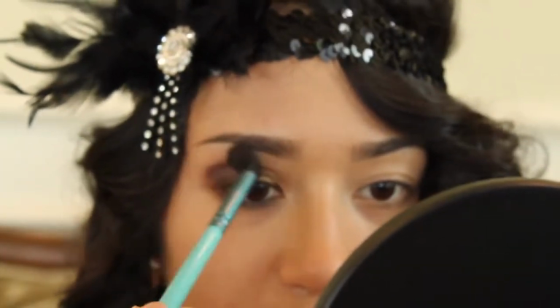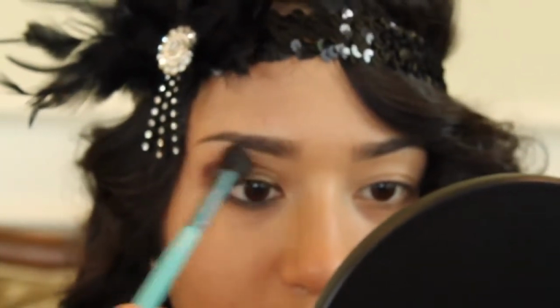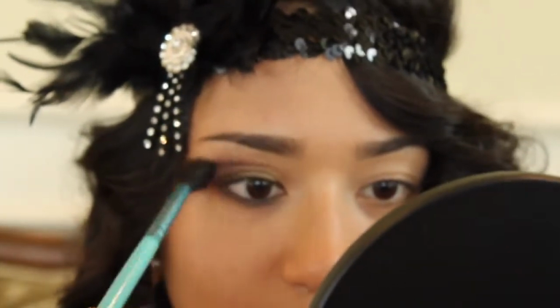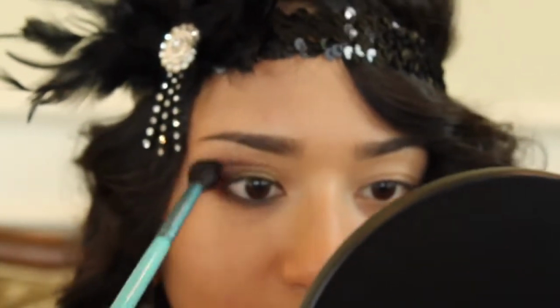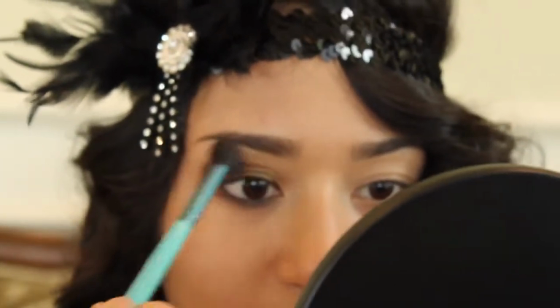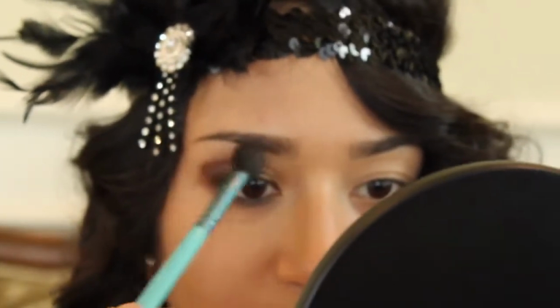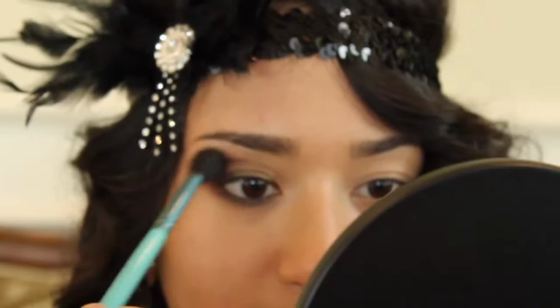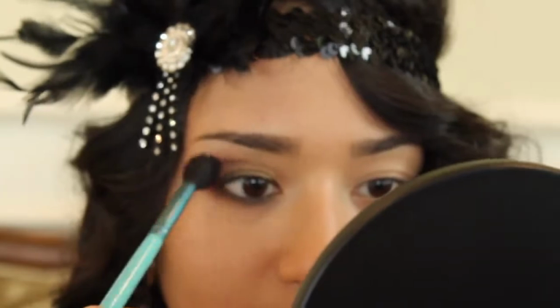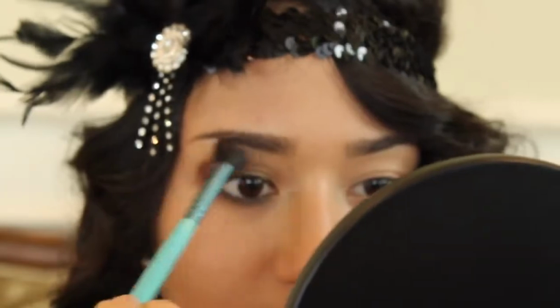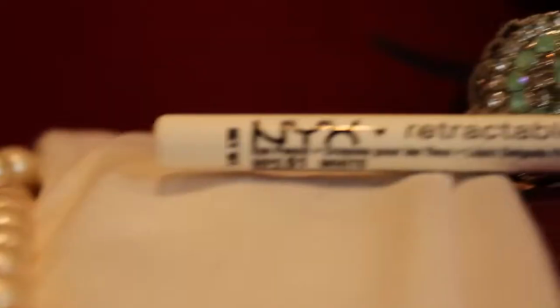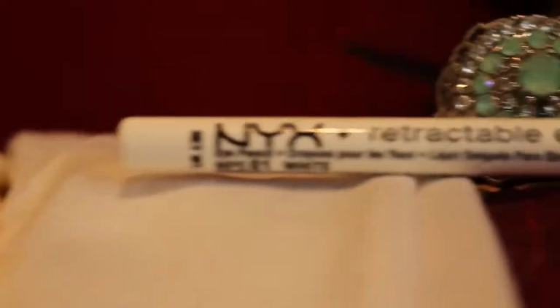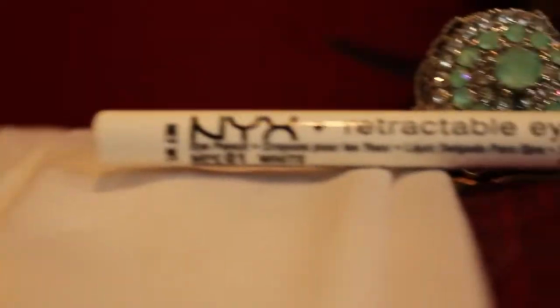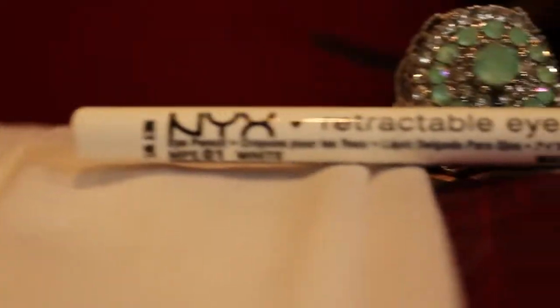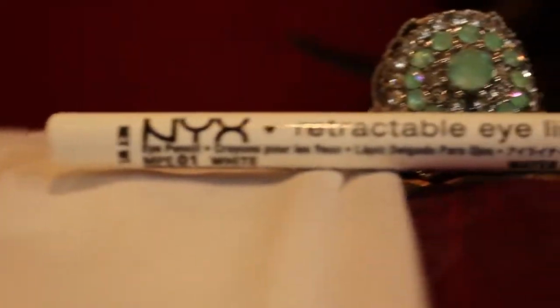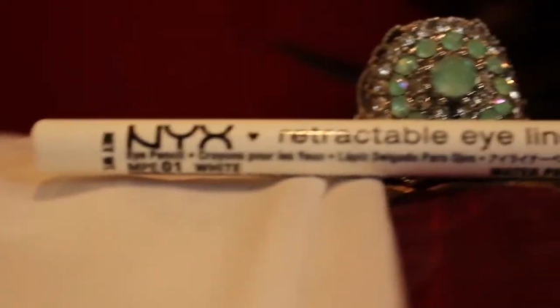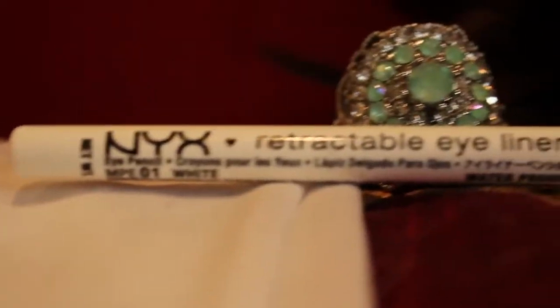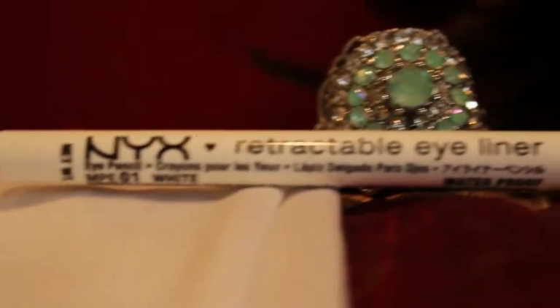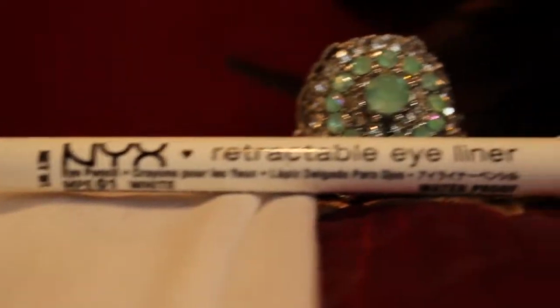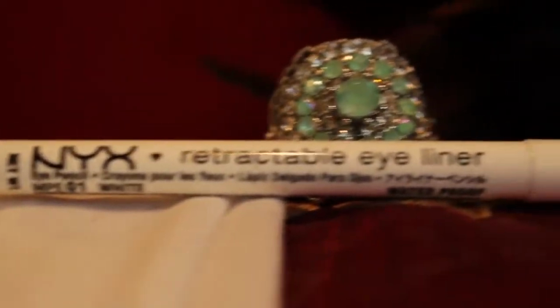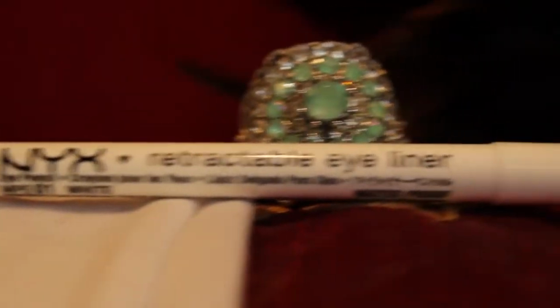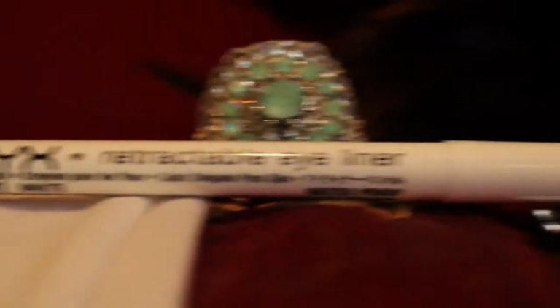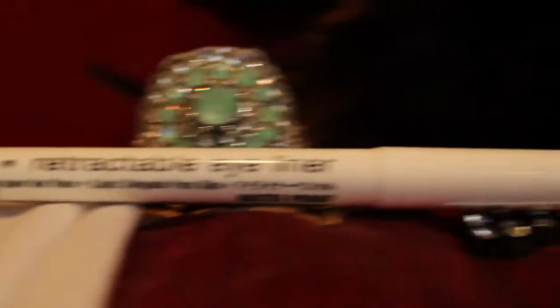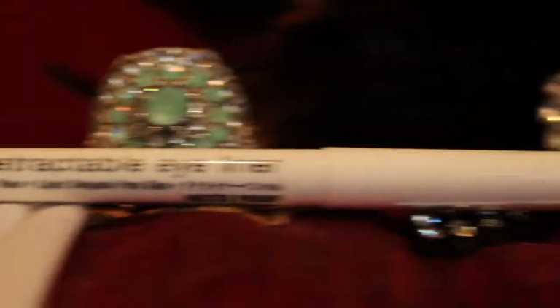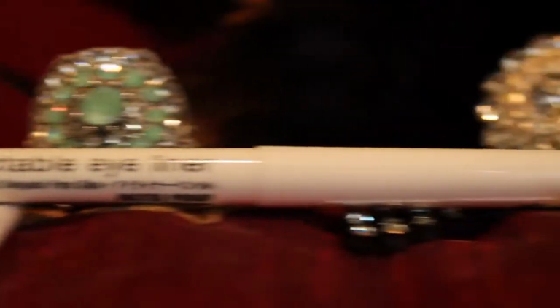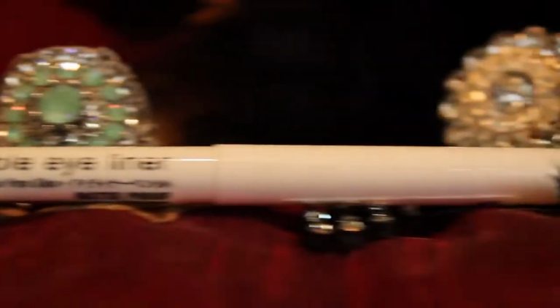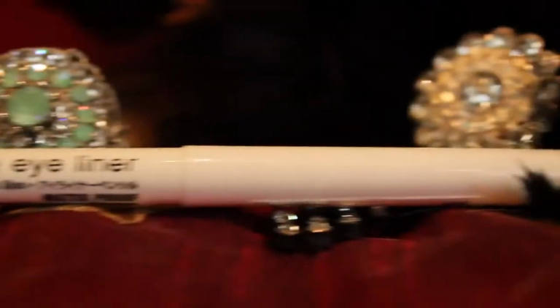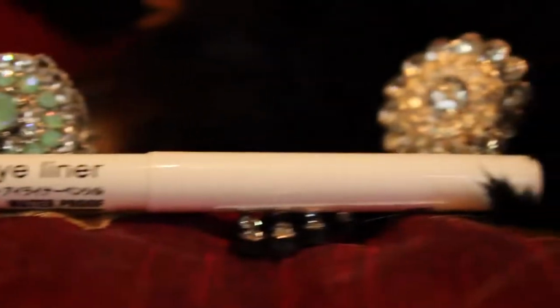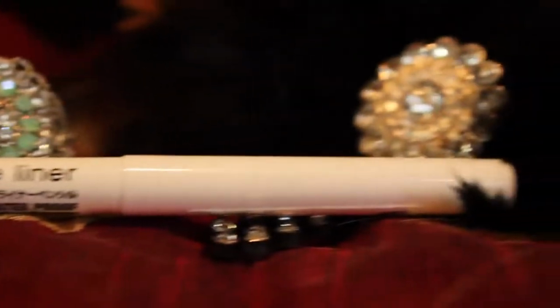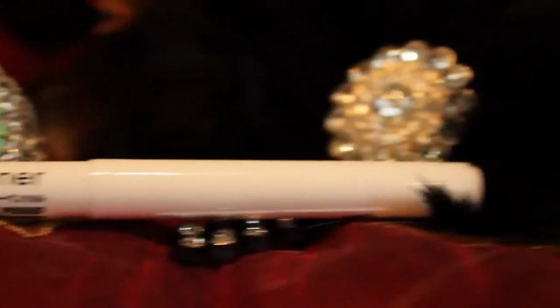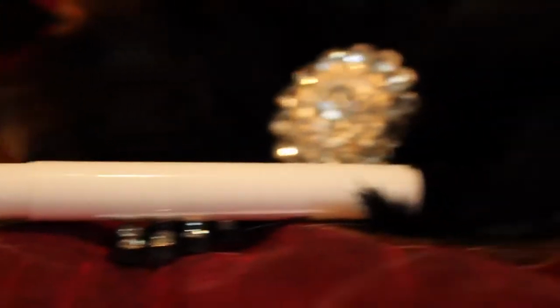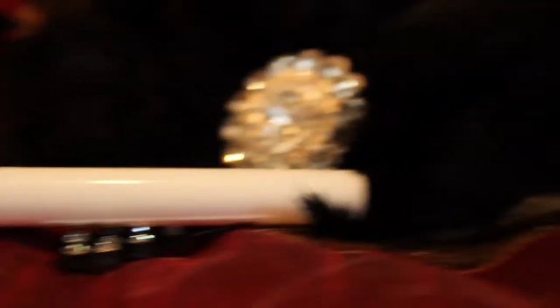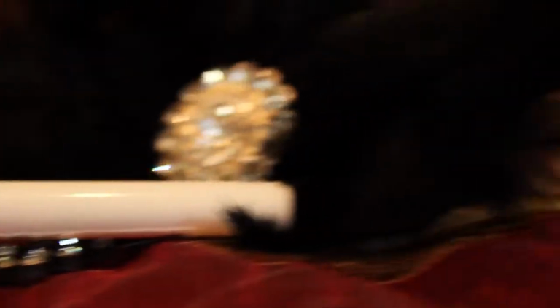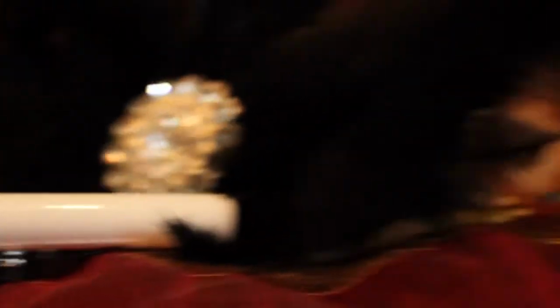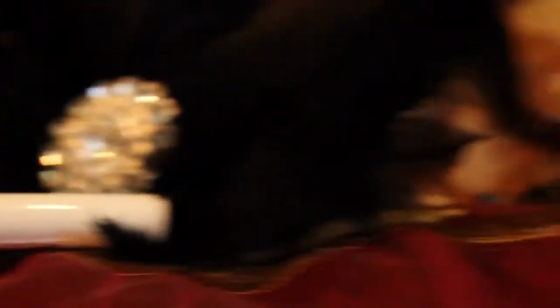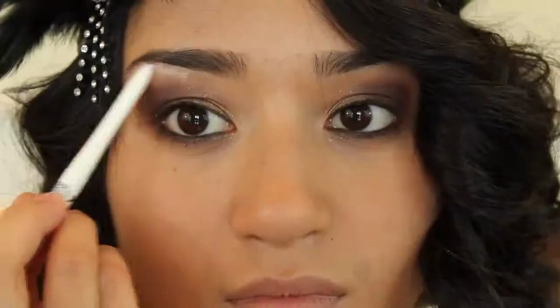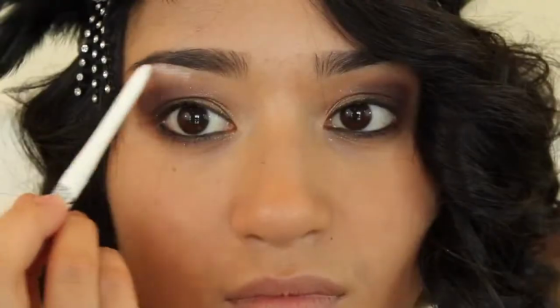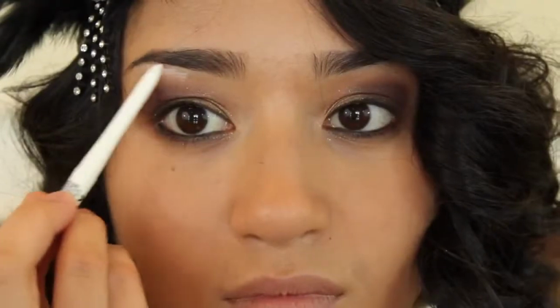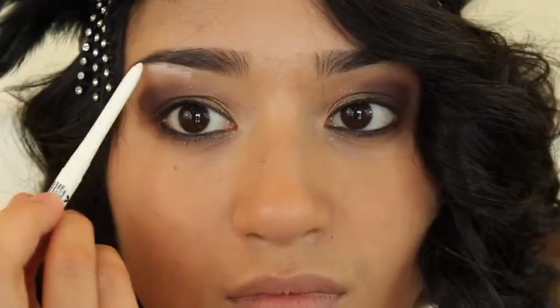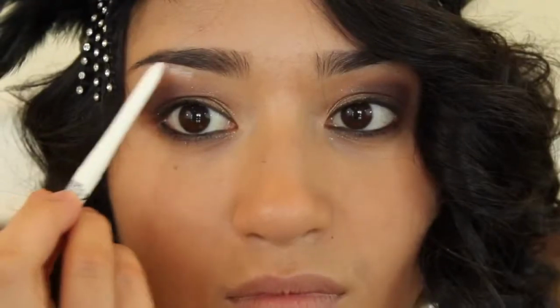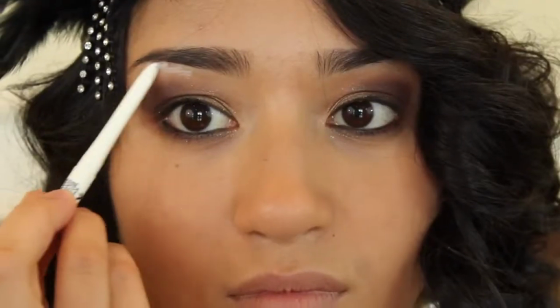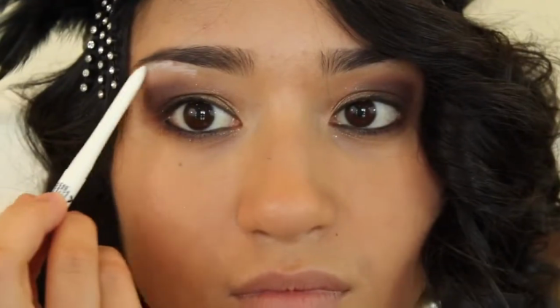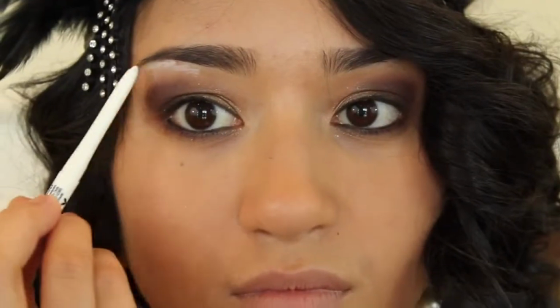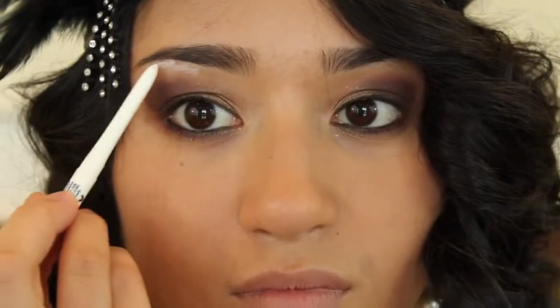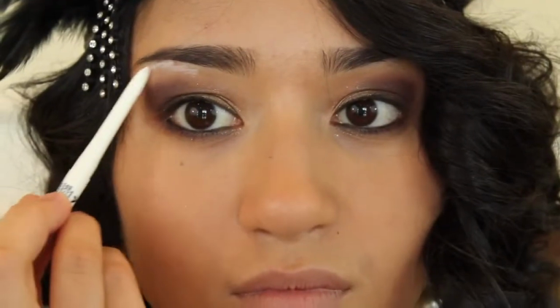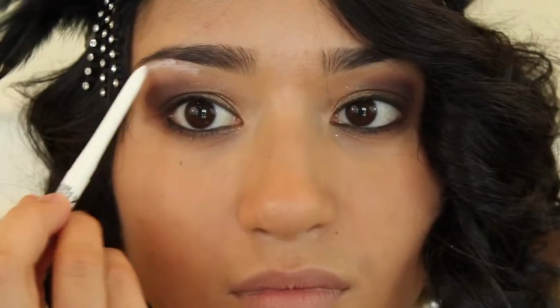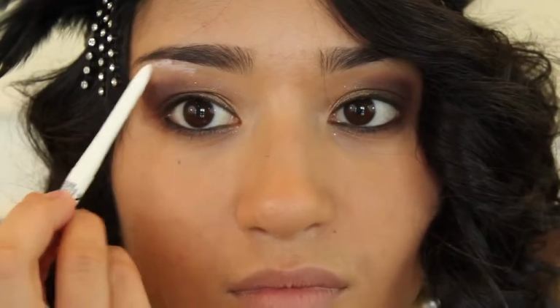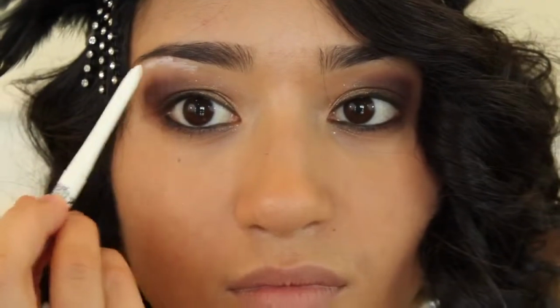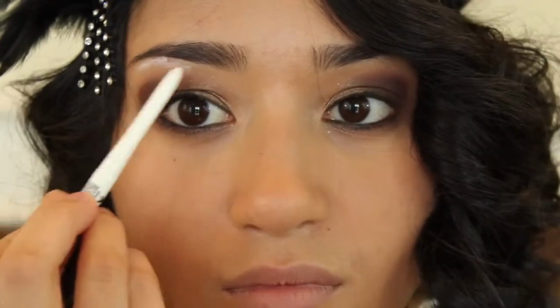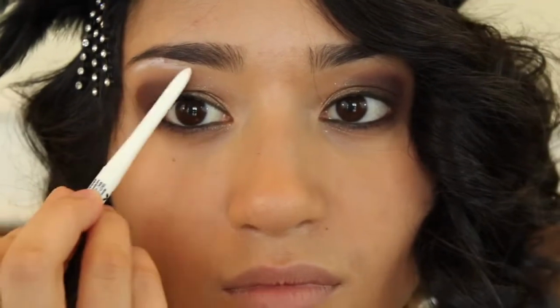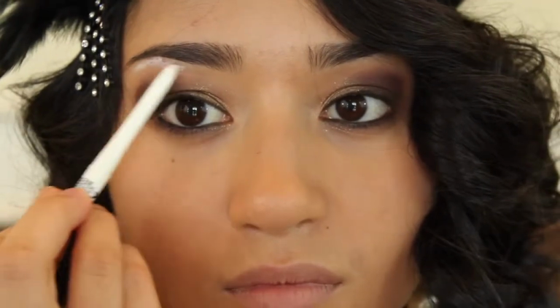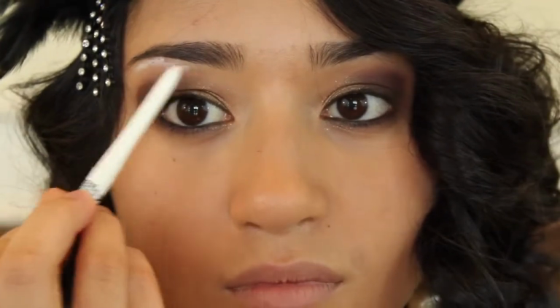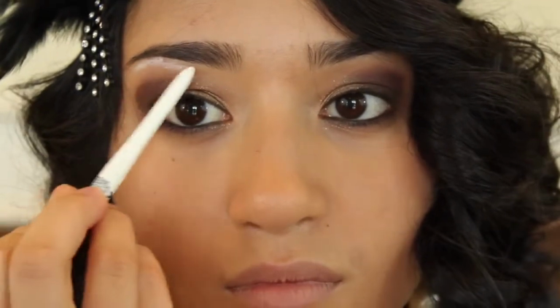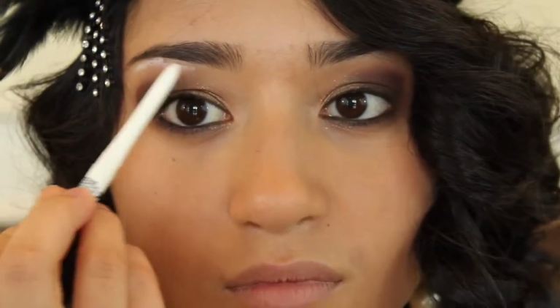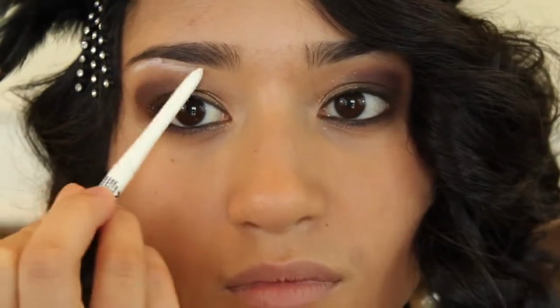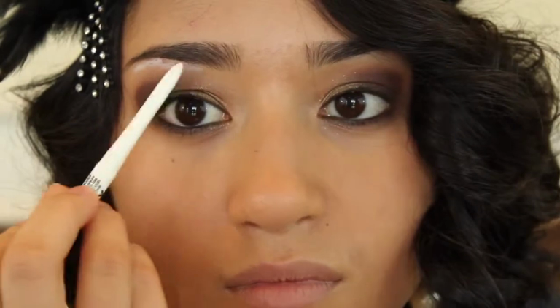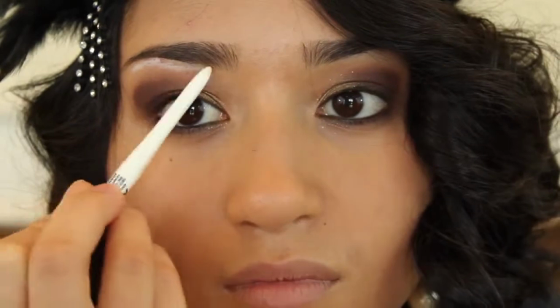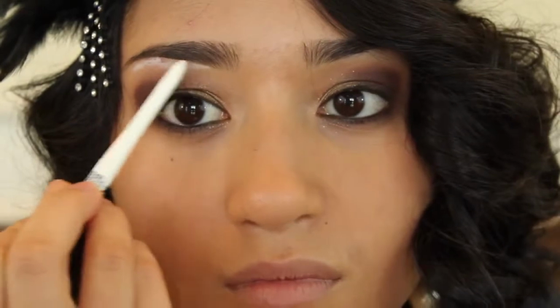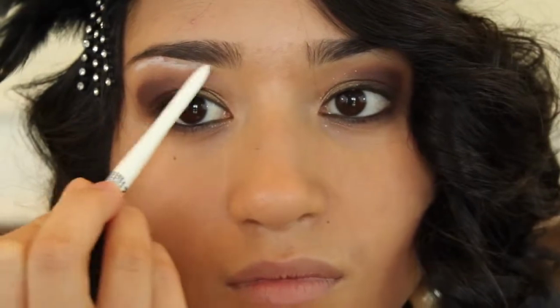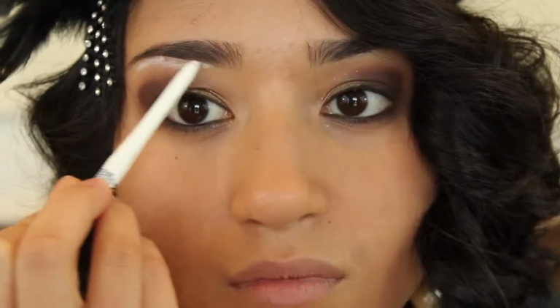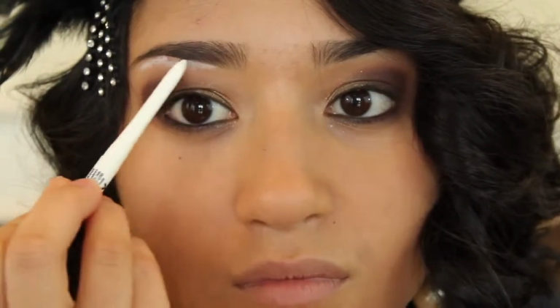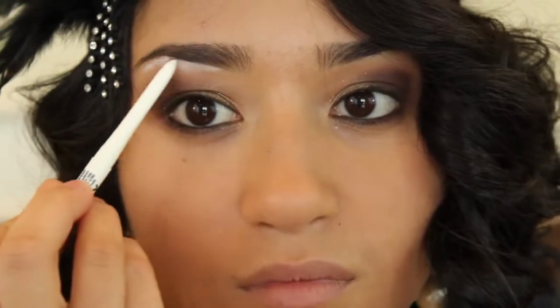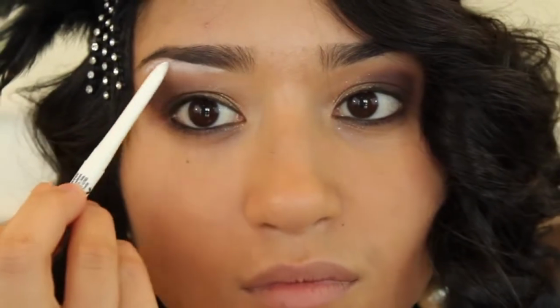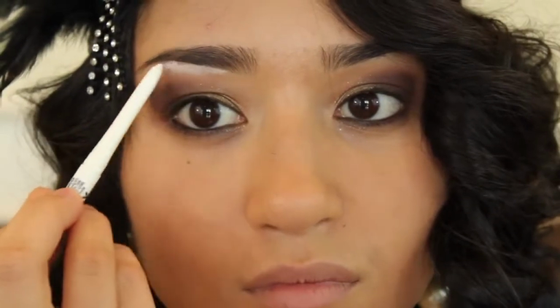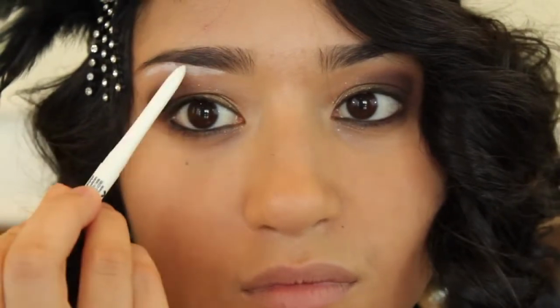With NYX's Retractable Eyeliner in White, apply this on the brow bone to blend it out. You can also use your finger — you do not really need a brush for this step.